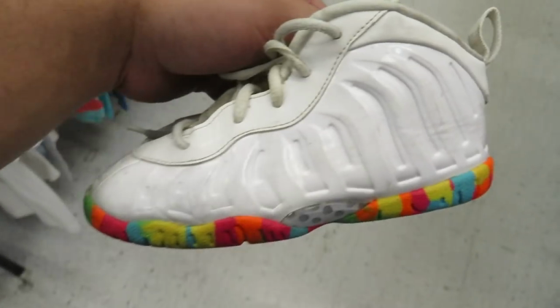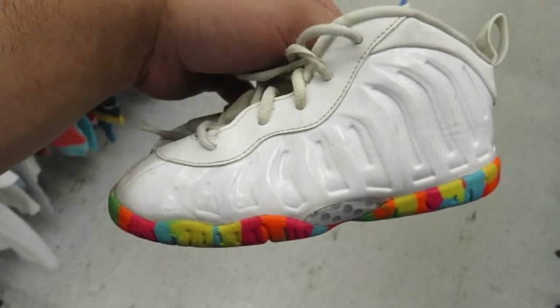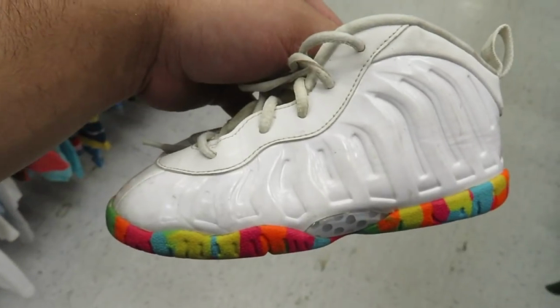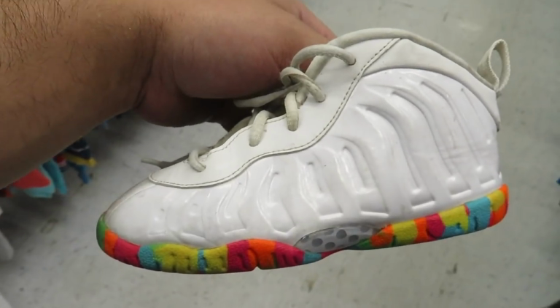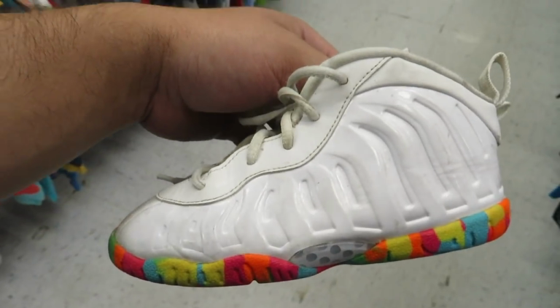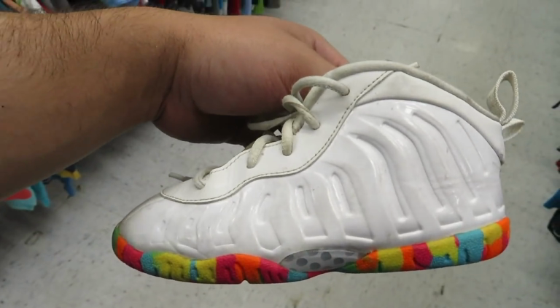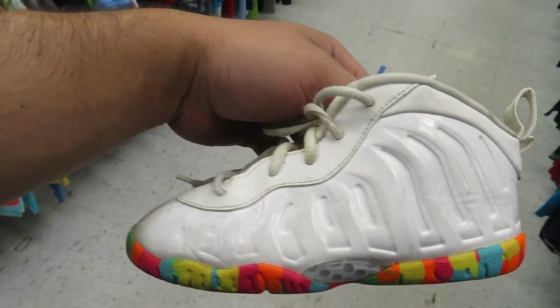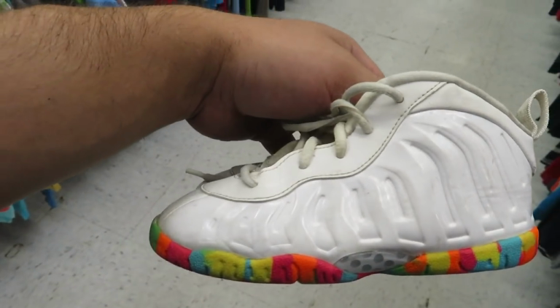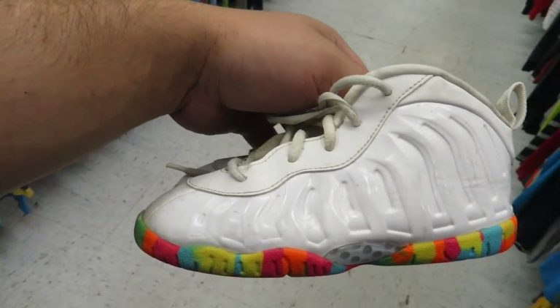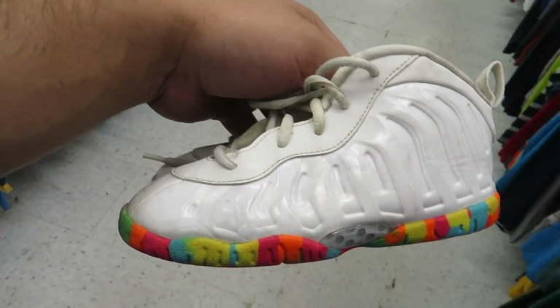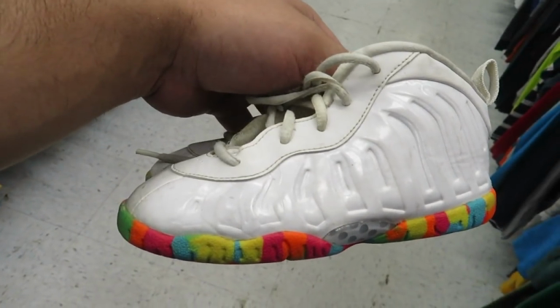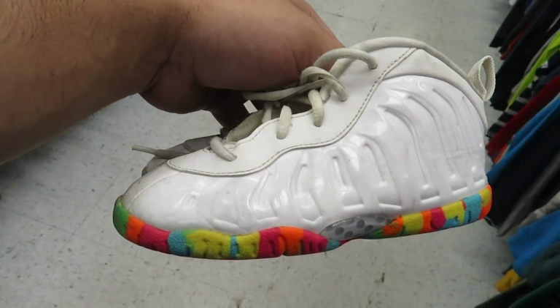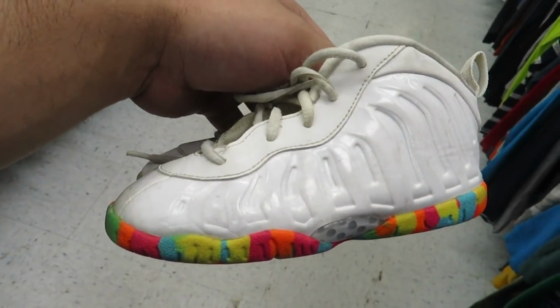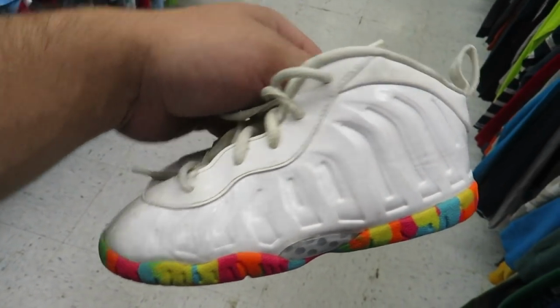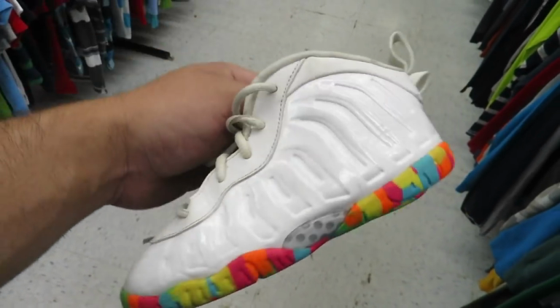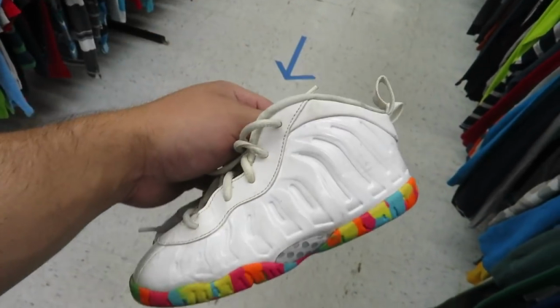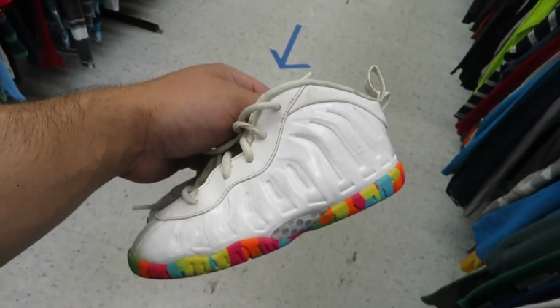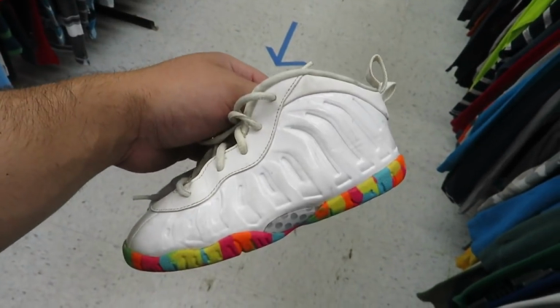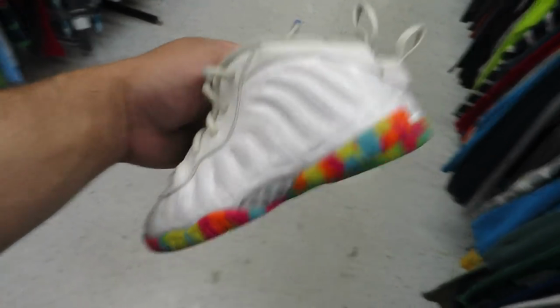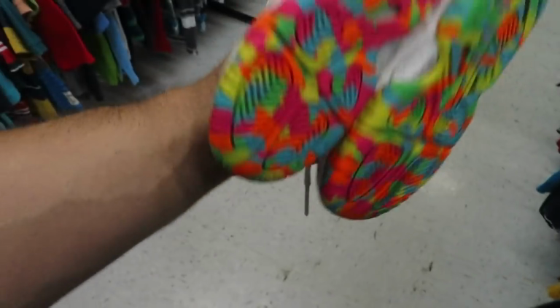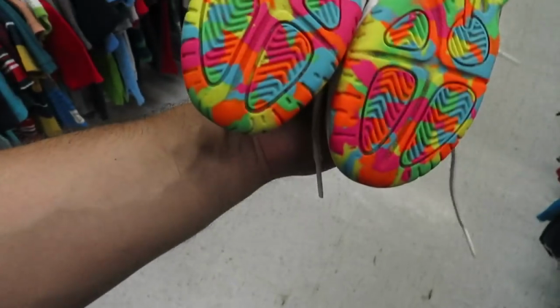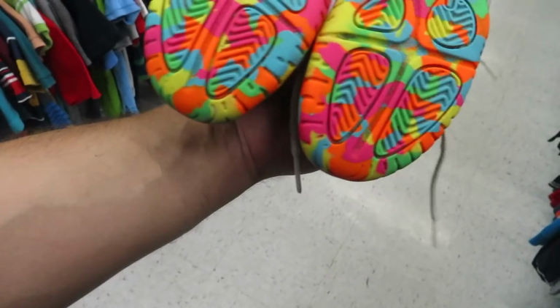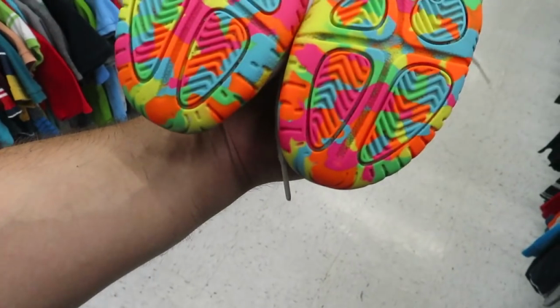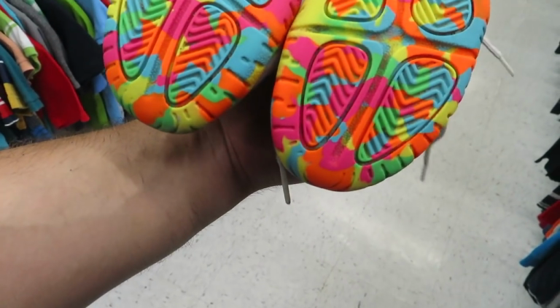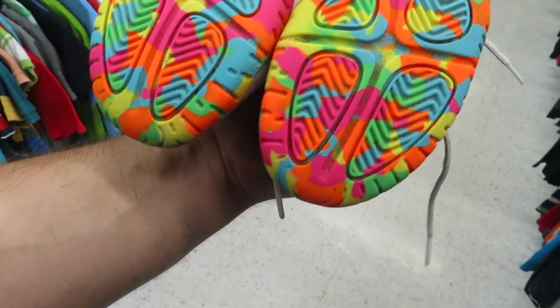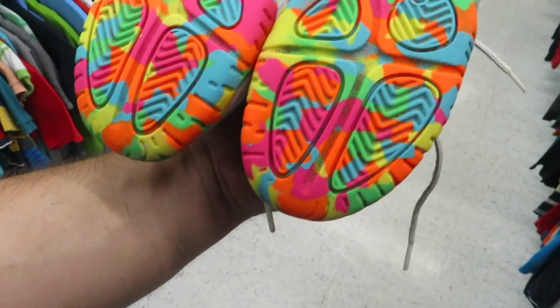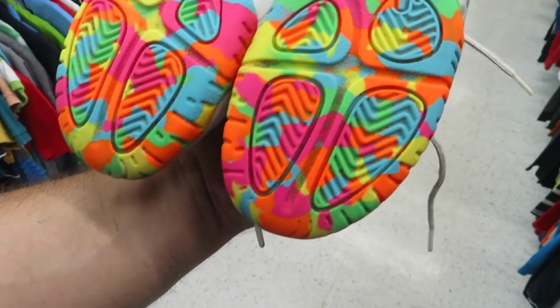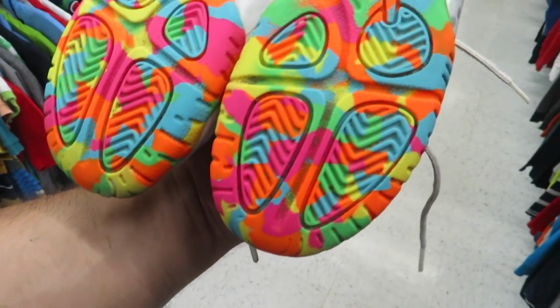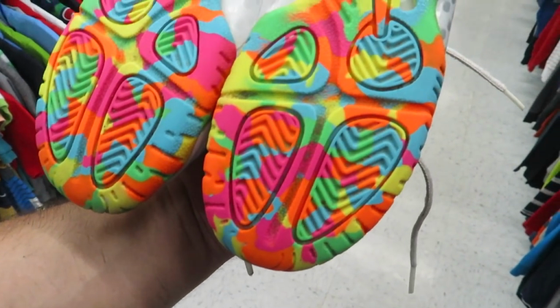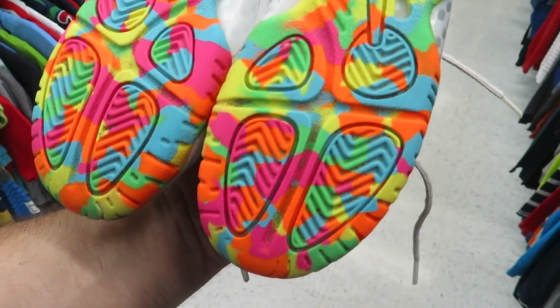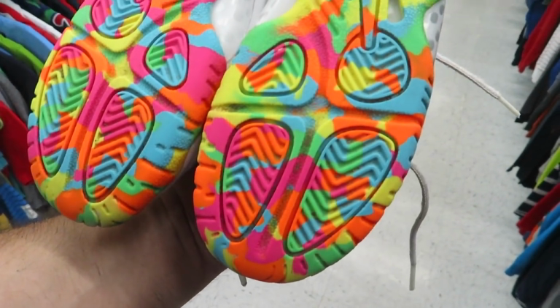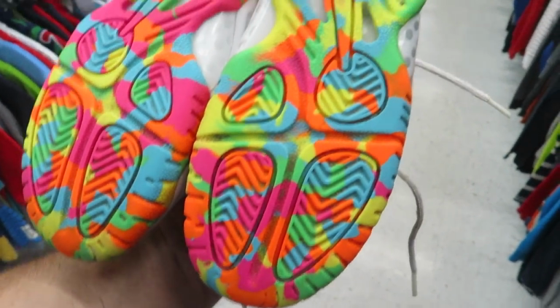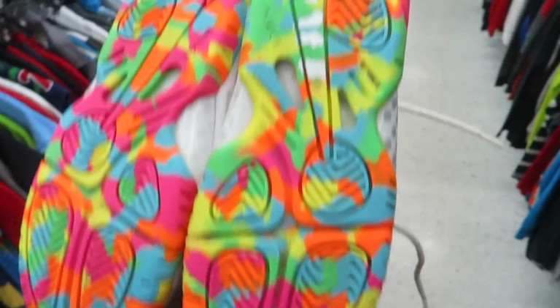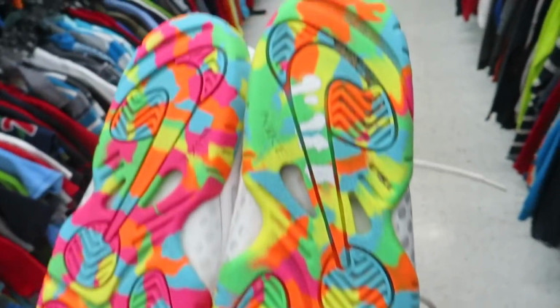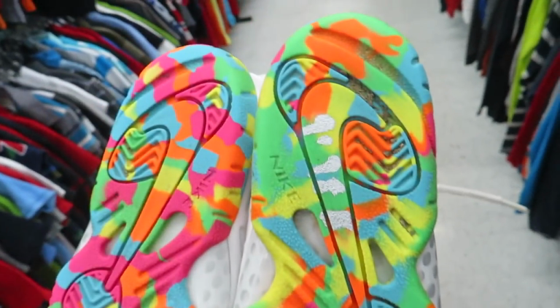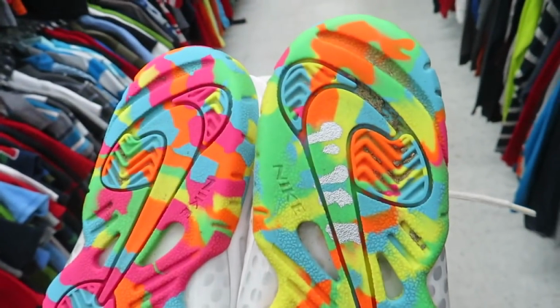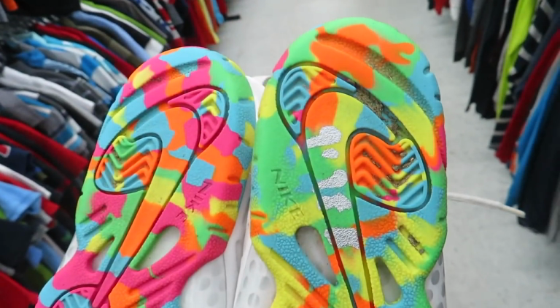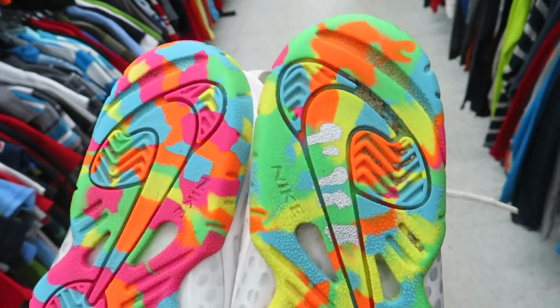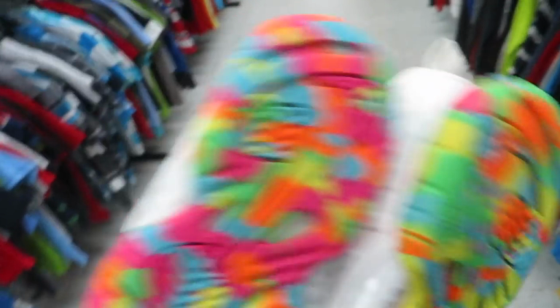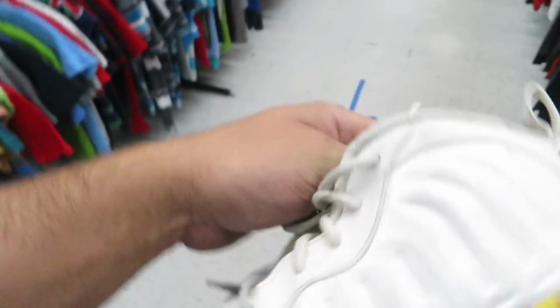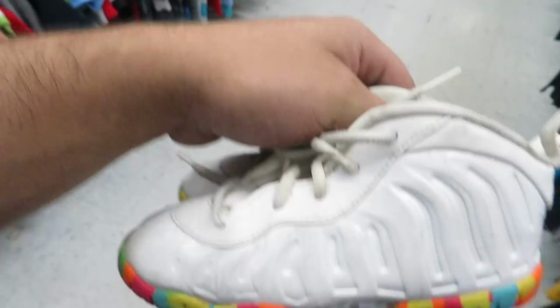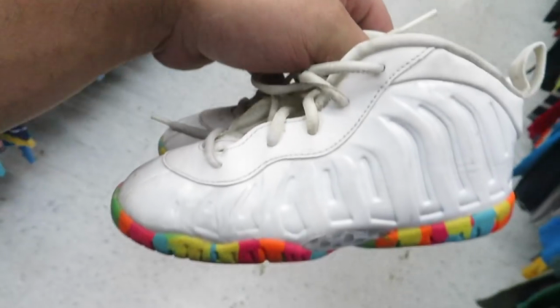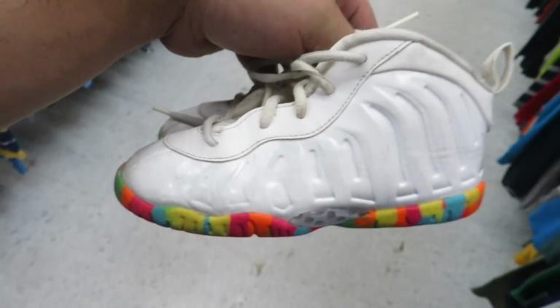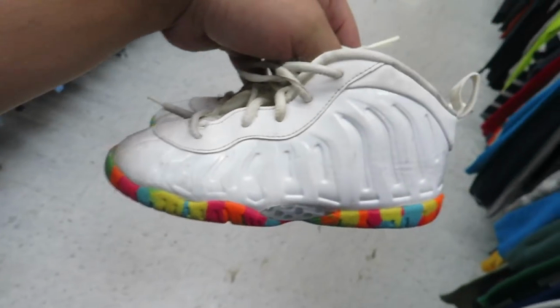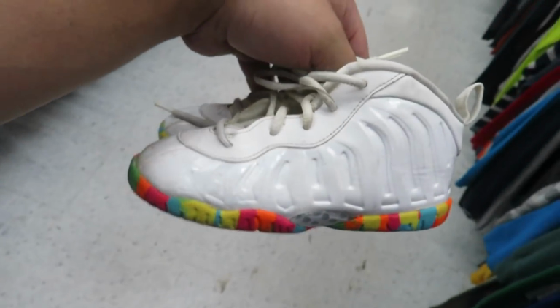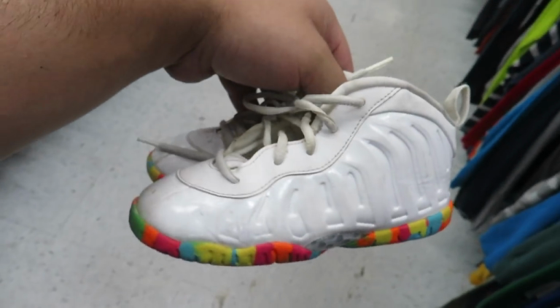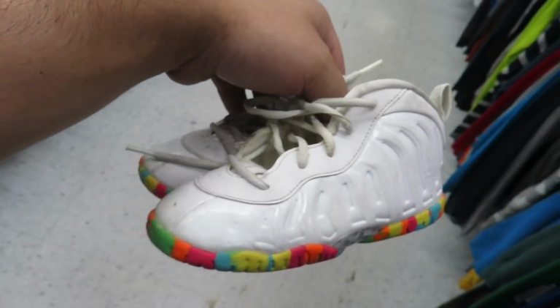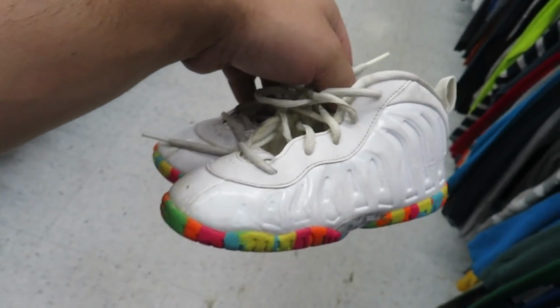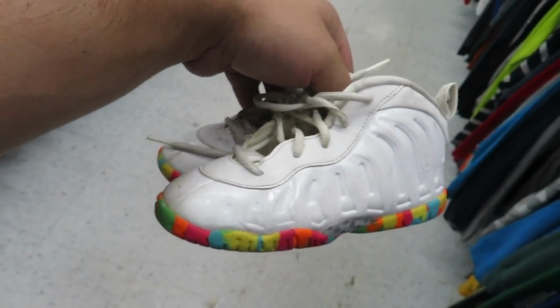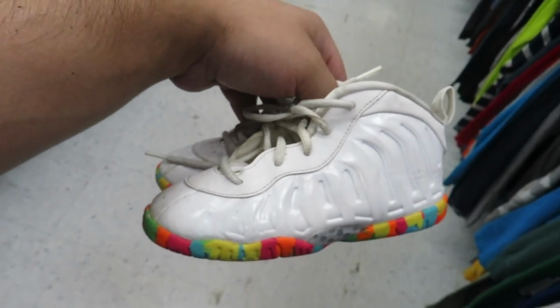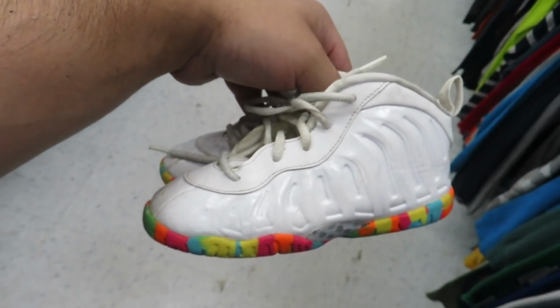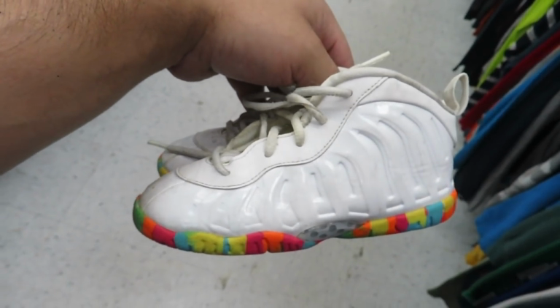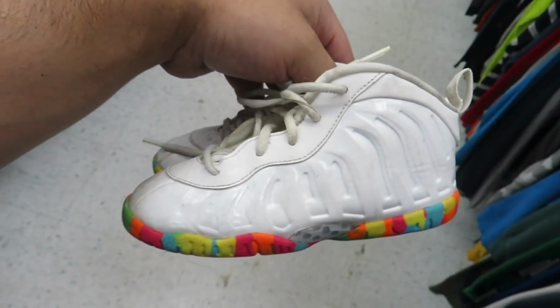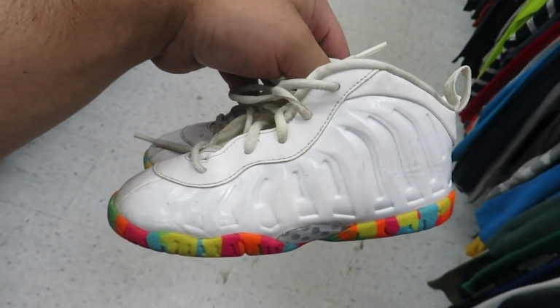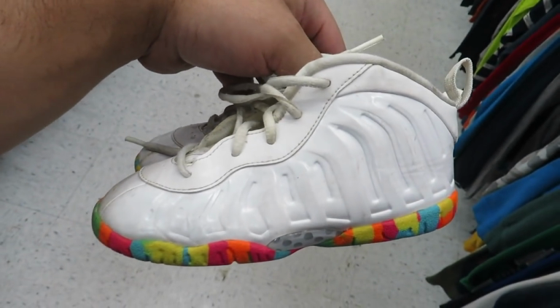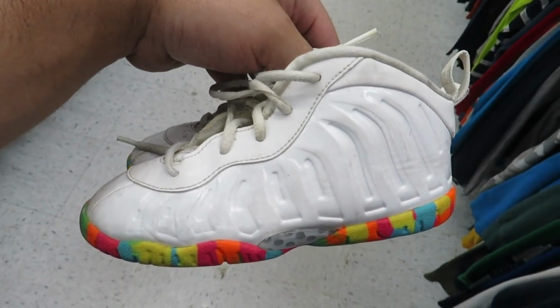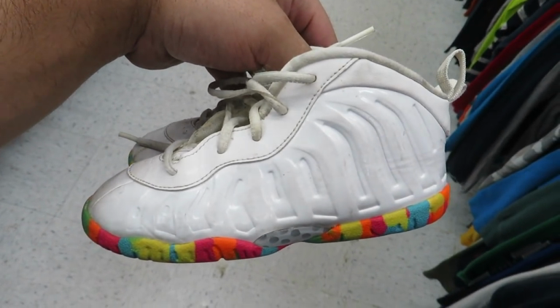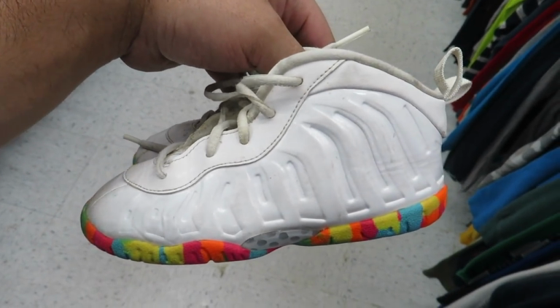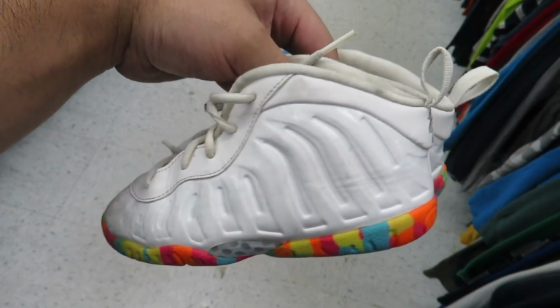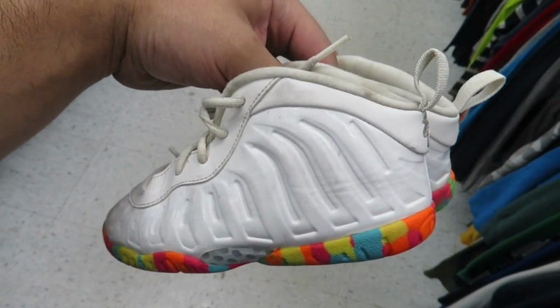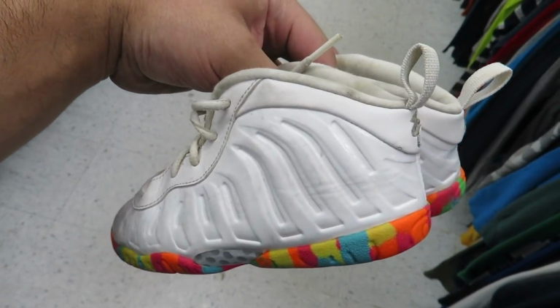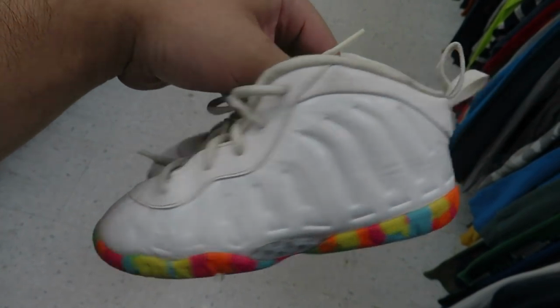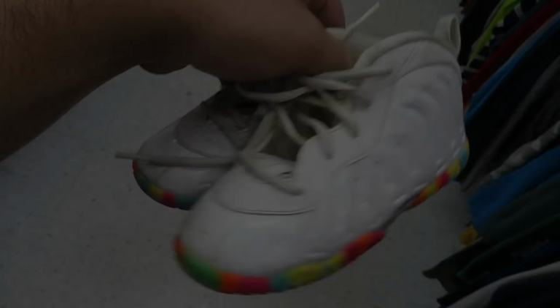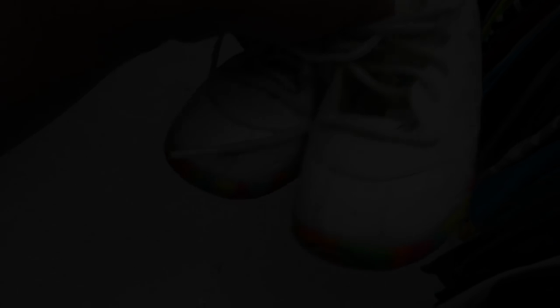Some little Foam Posites right here. Whenever I do pick these up I never have an issue getting rid of them — they always go pretty quick — but they want $10 for this pair.